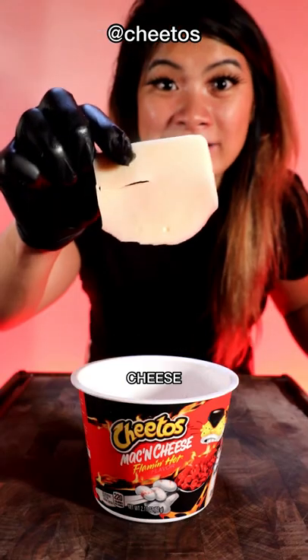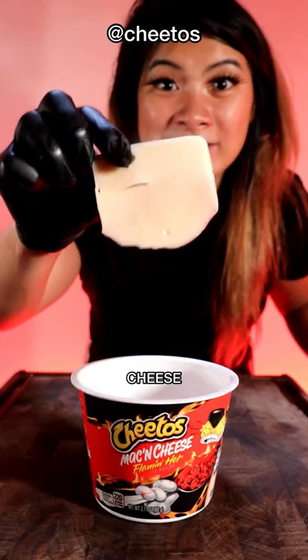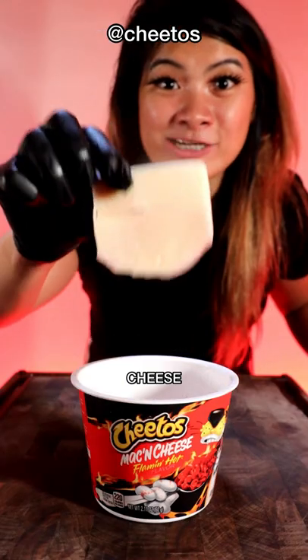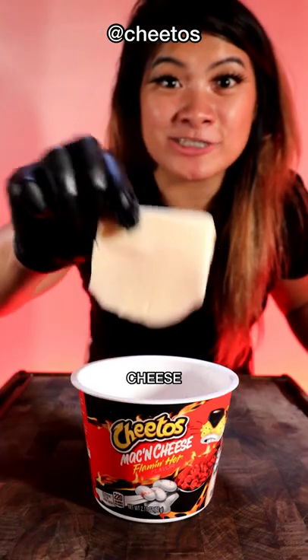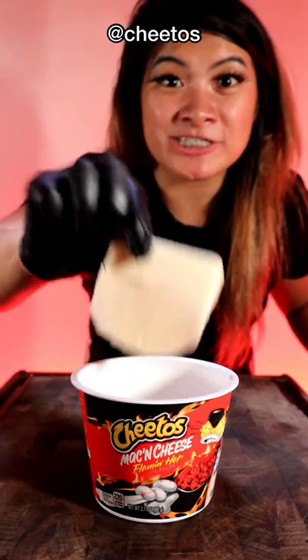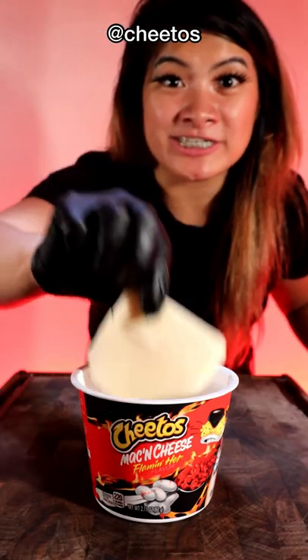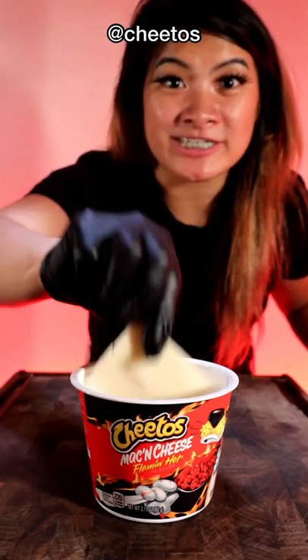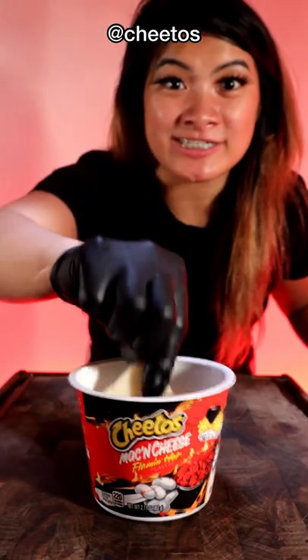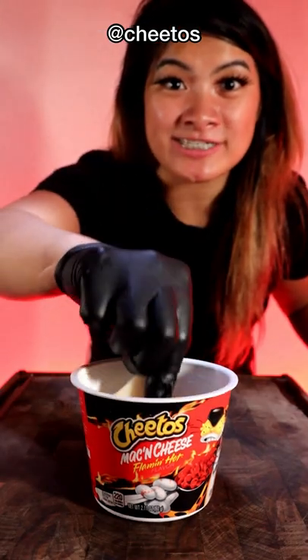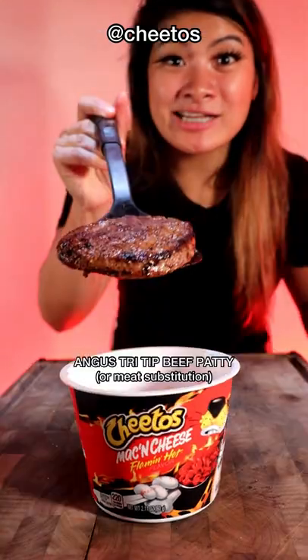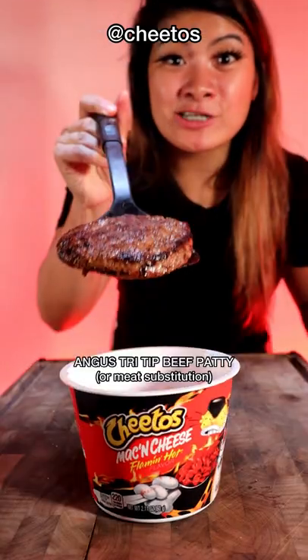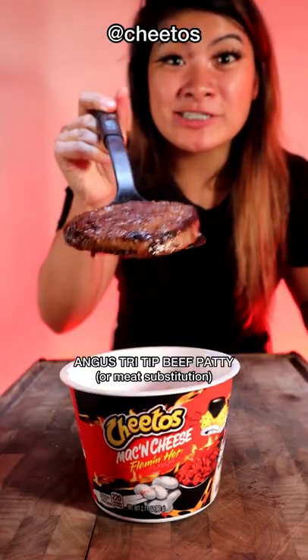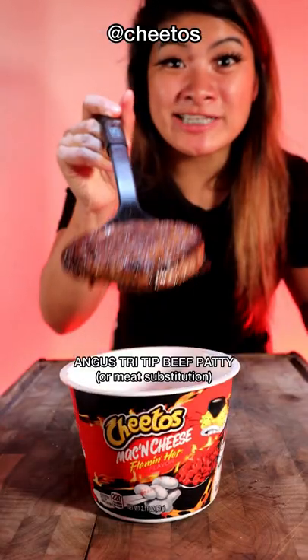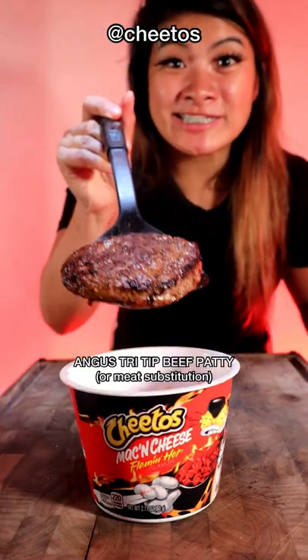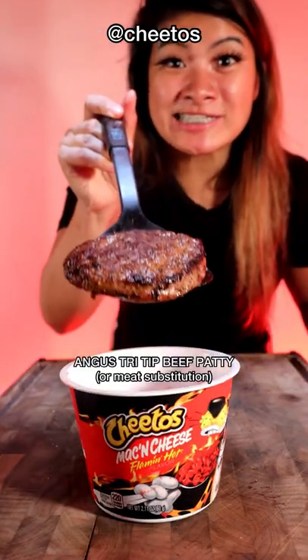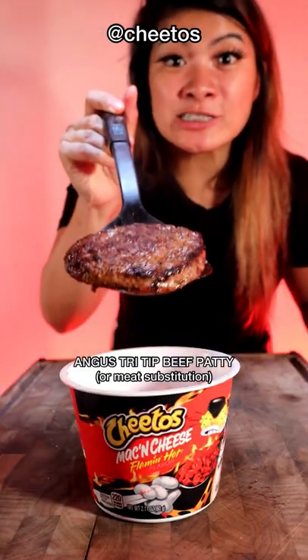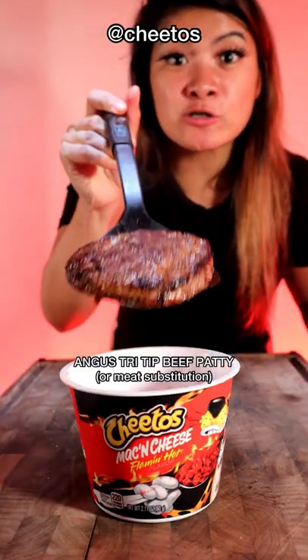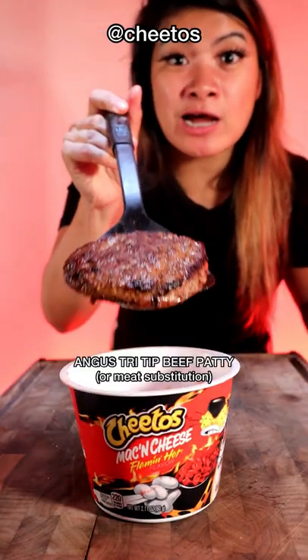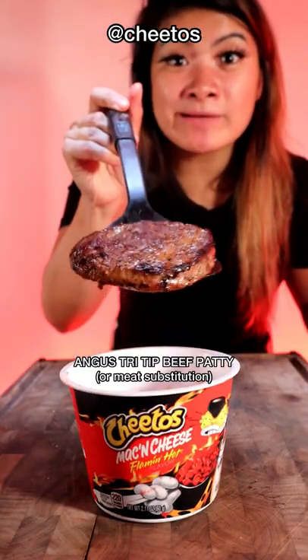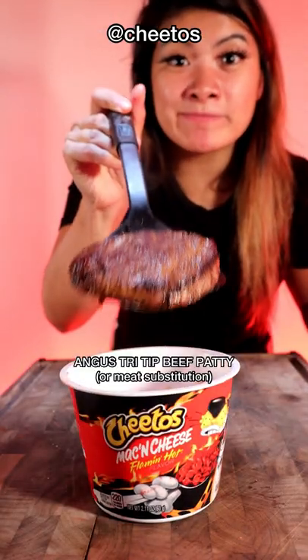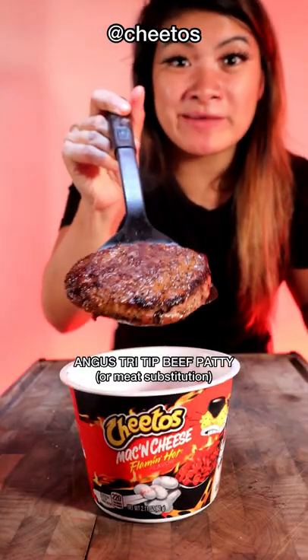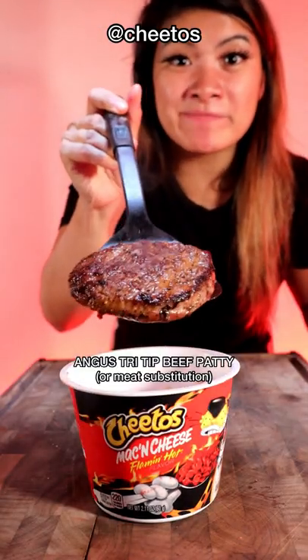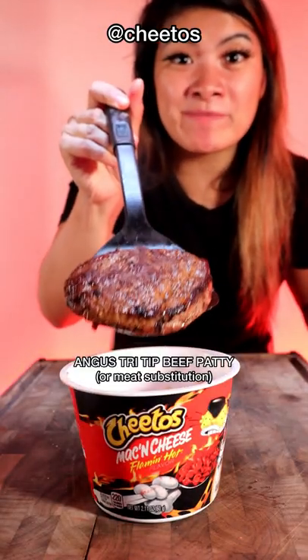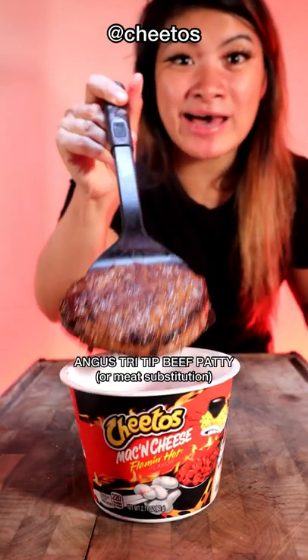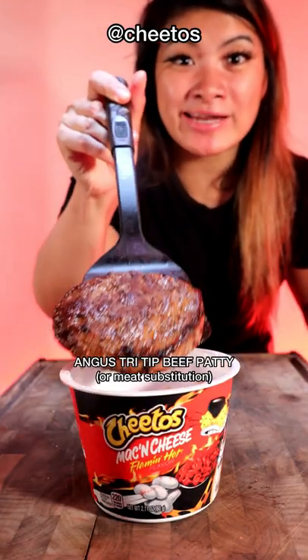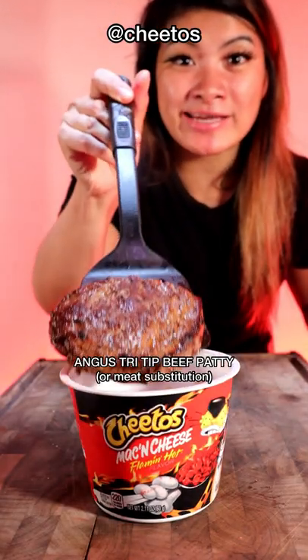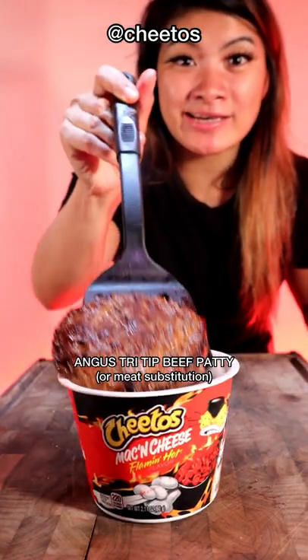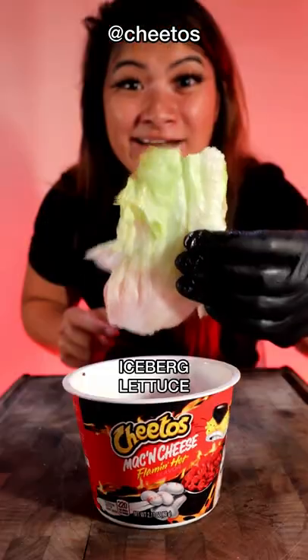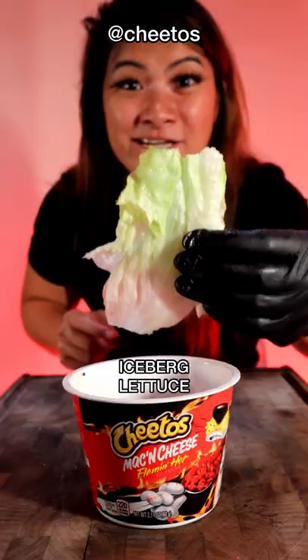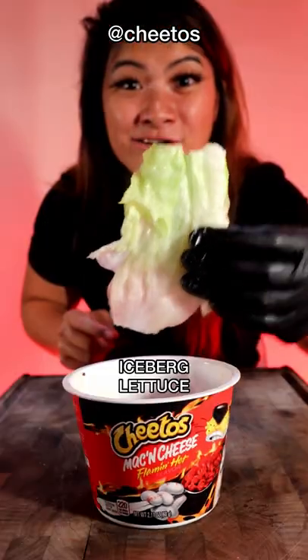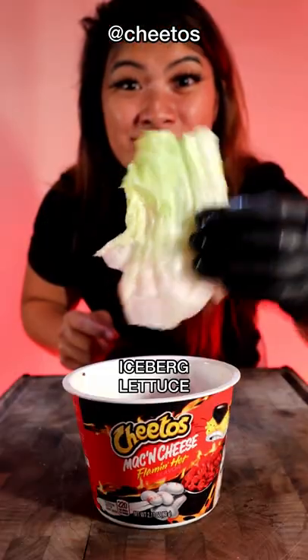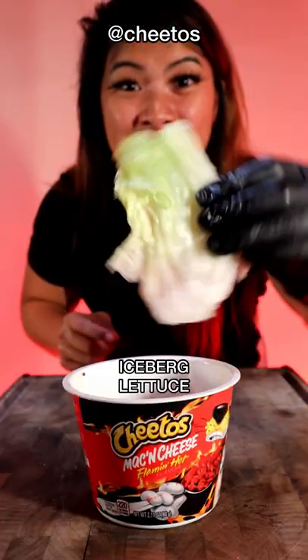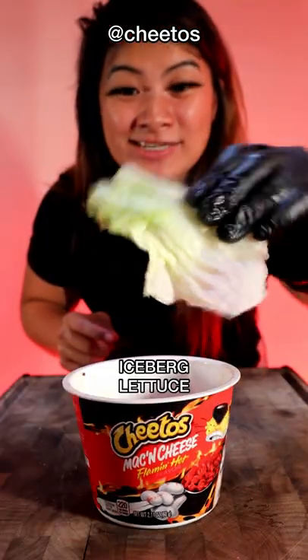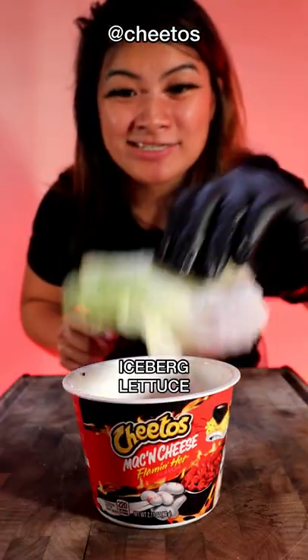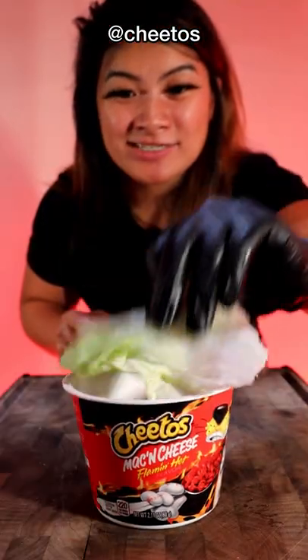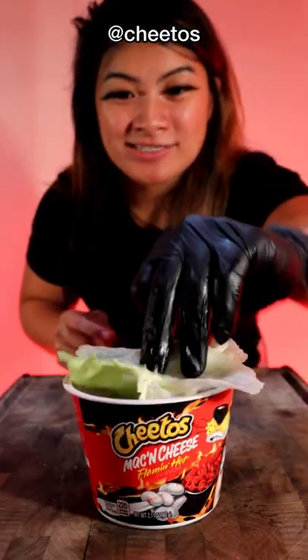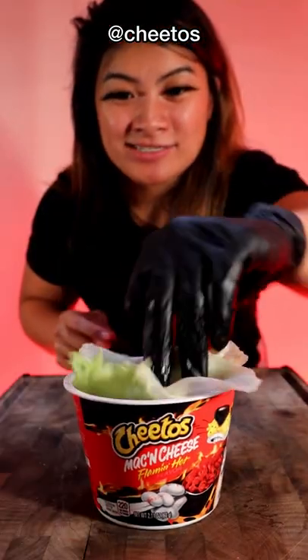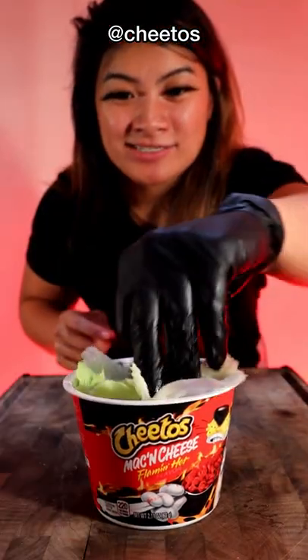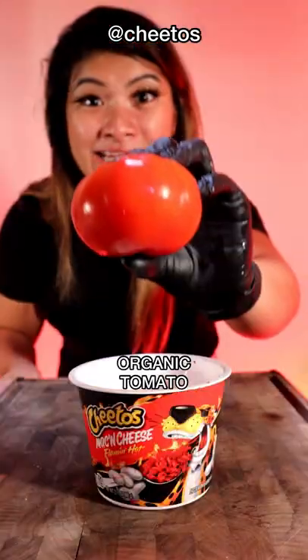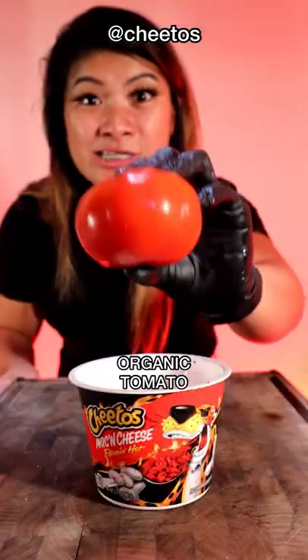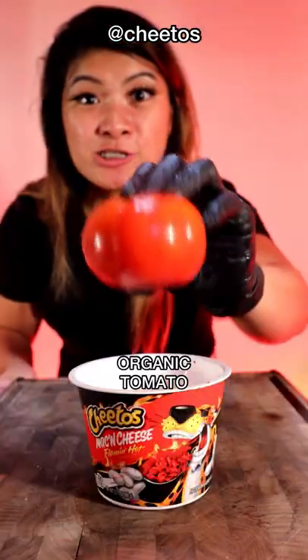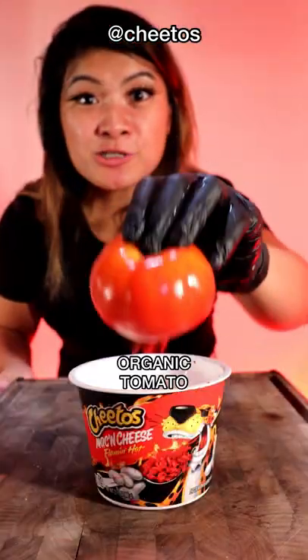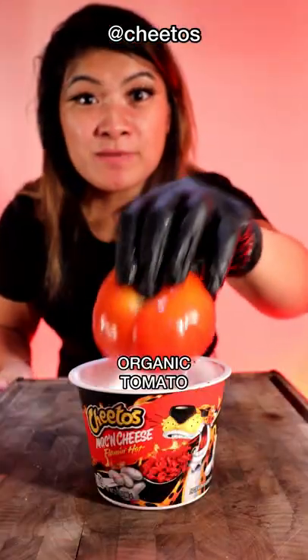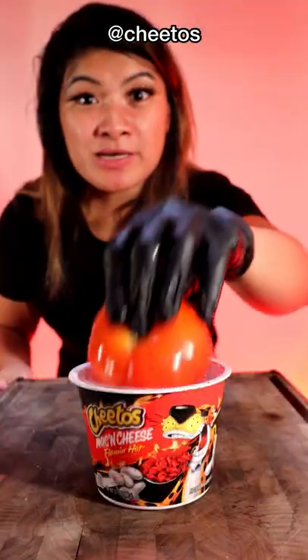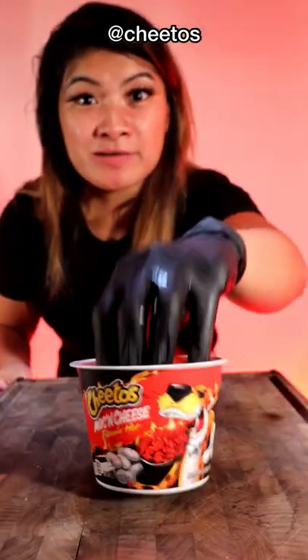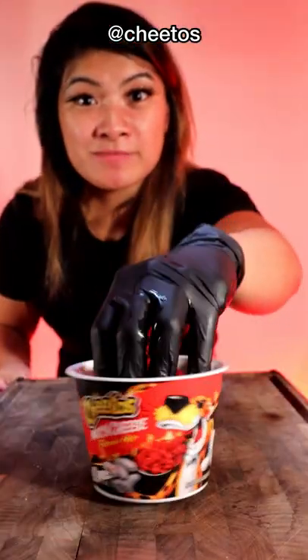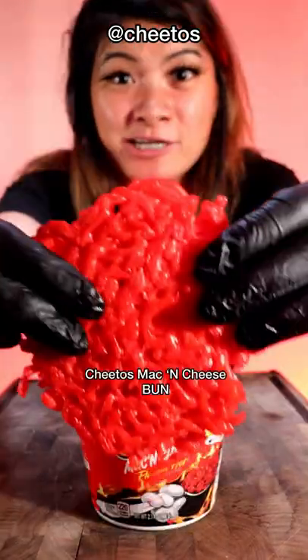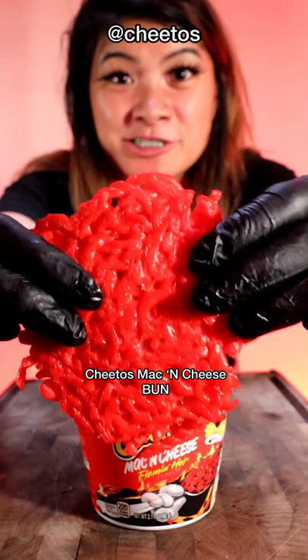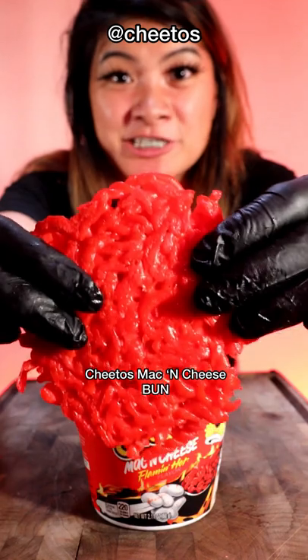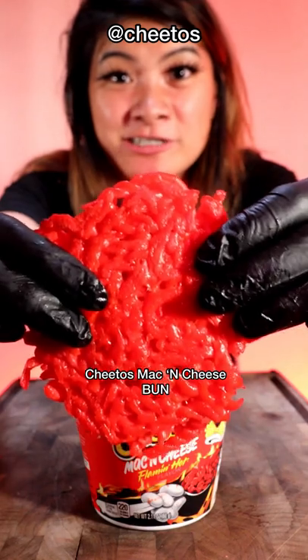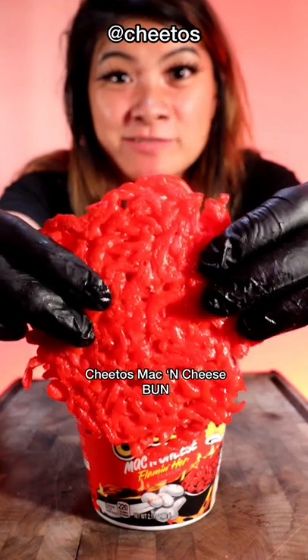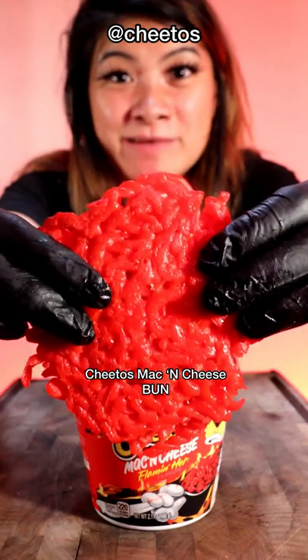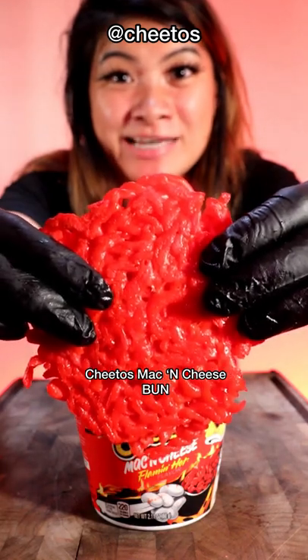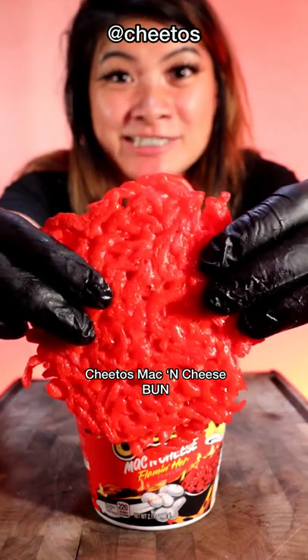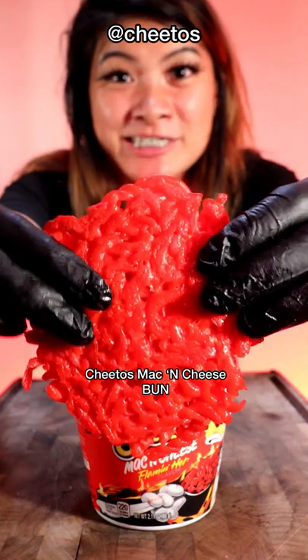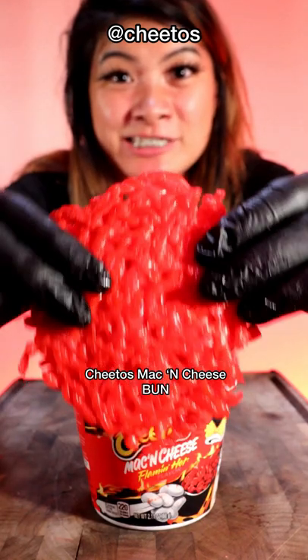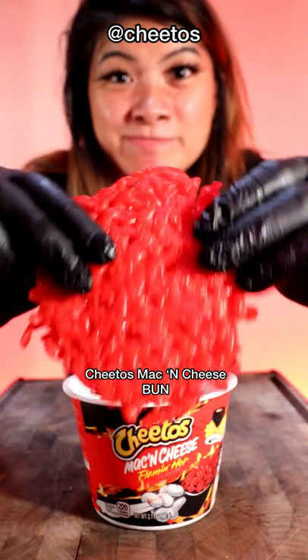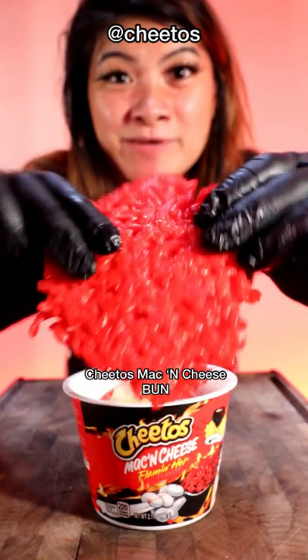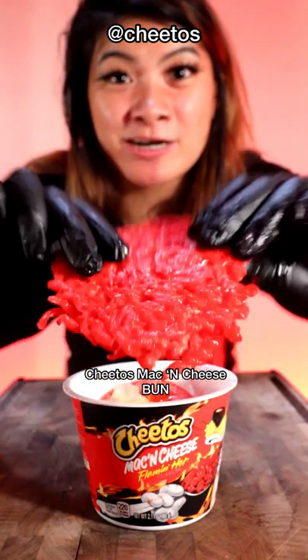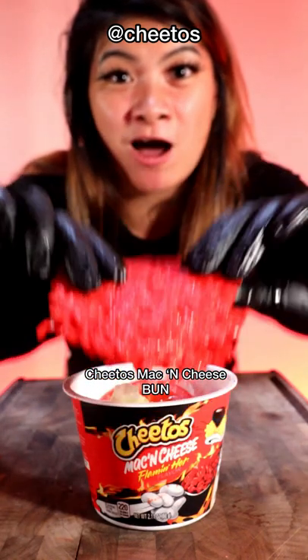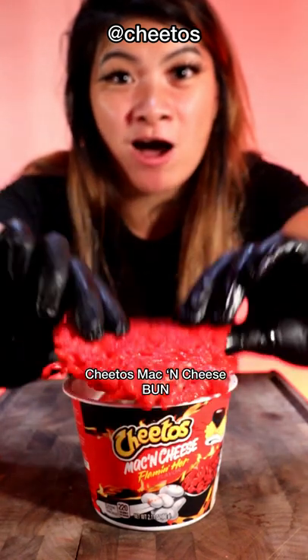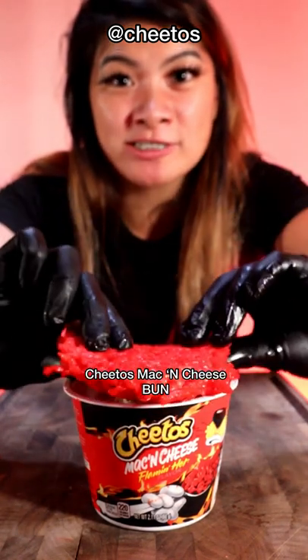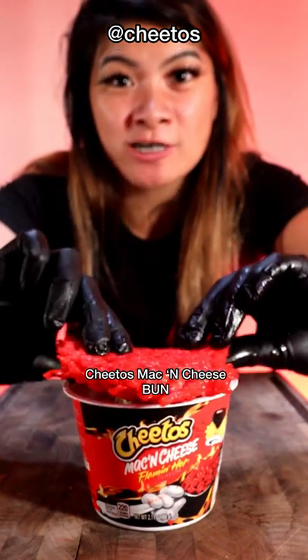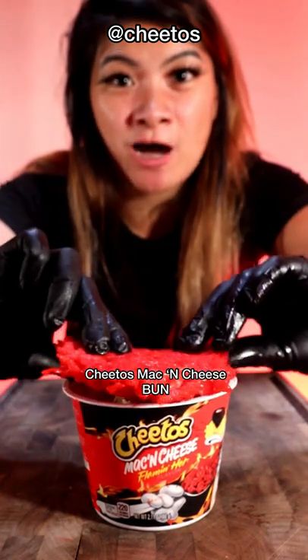Add in your cheese. Add in your seasoned ground beef patty. Add in your lettuce. Add in your tomato. Add your Cheetos mac and cheese bun on top.